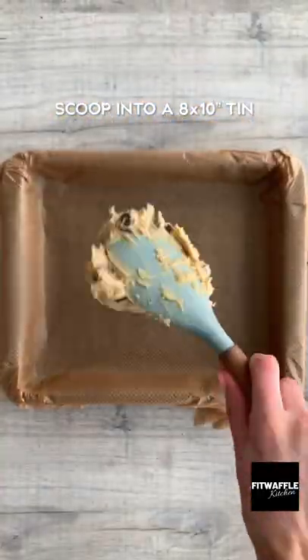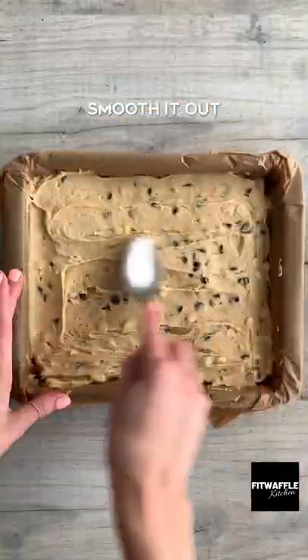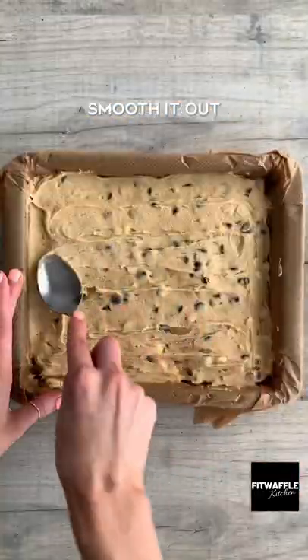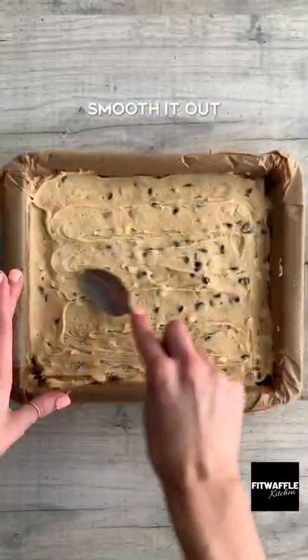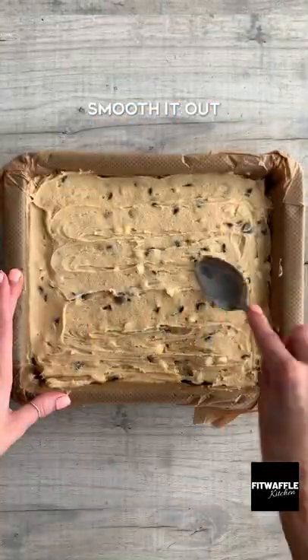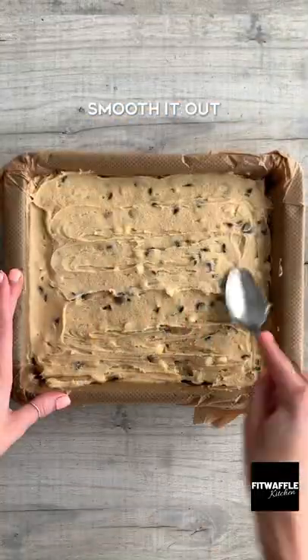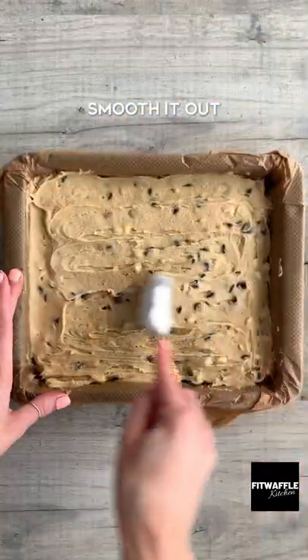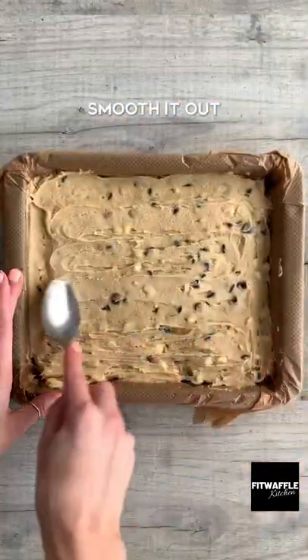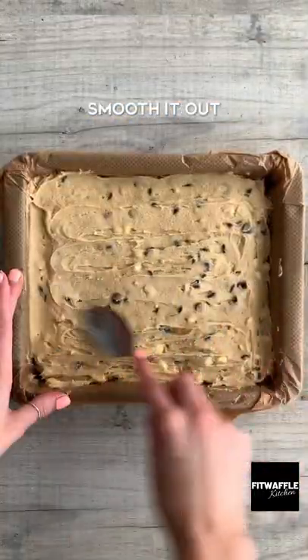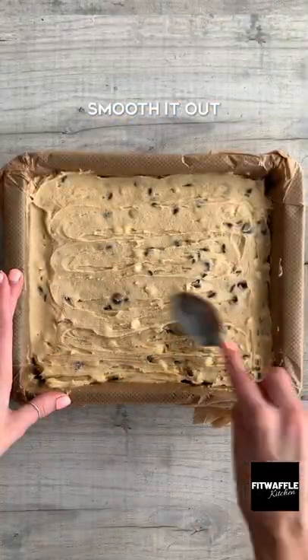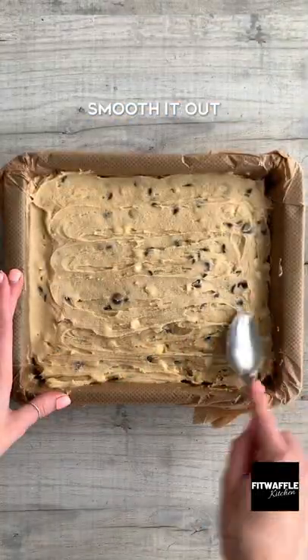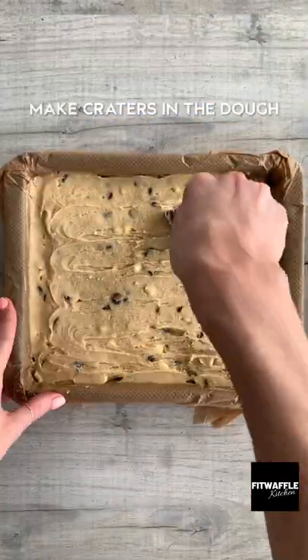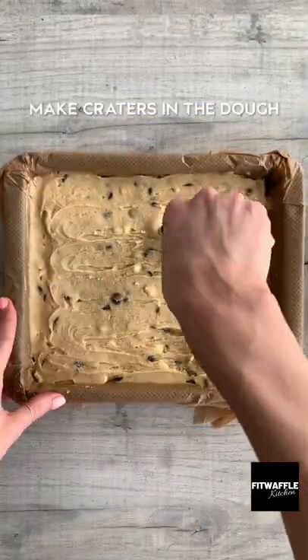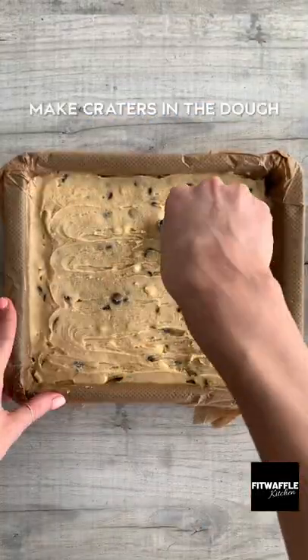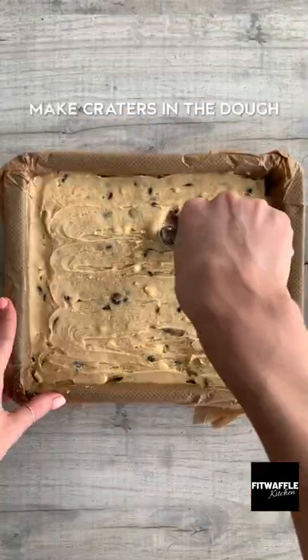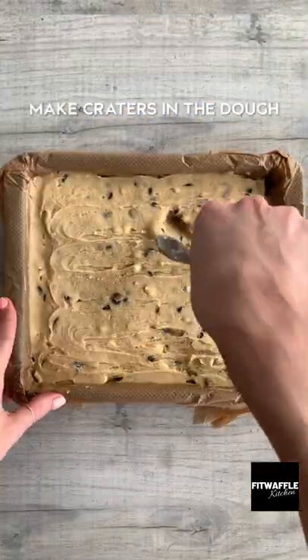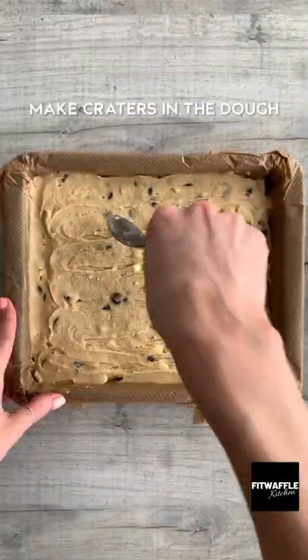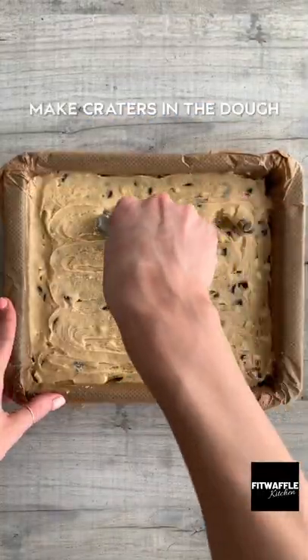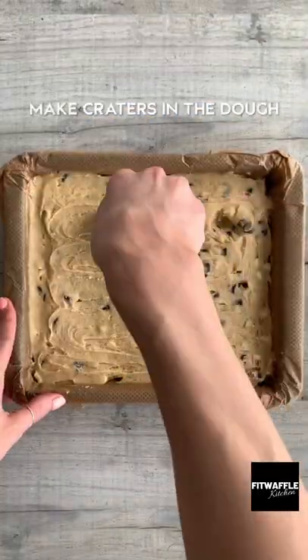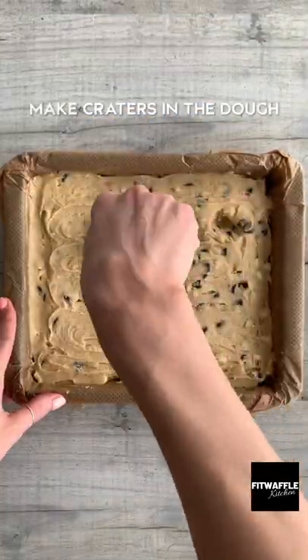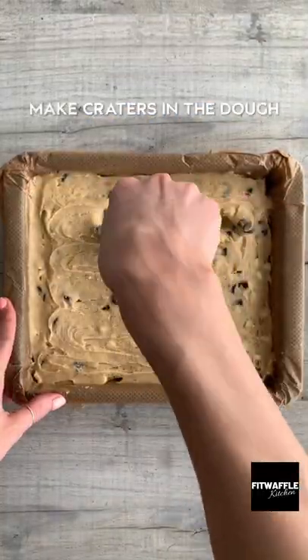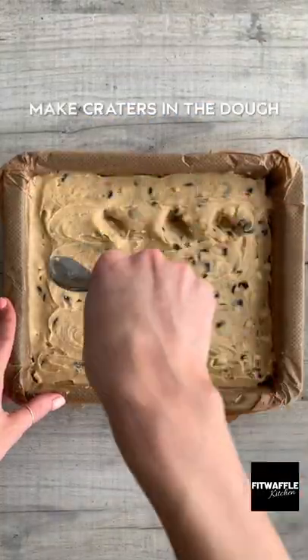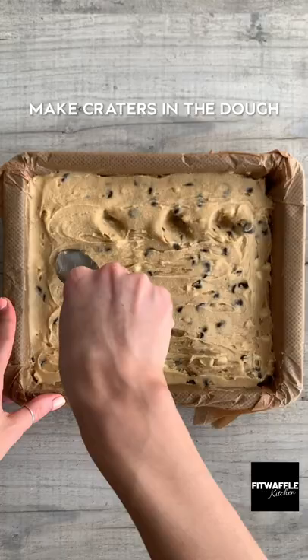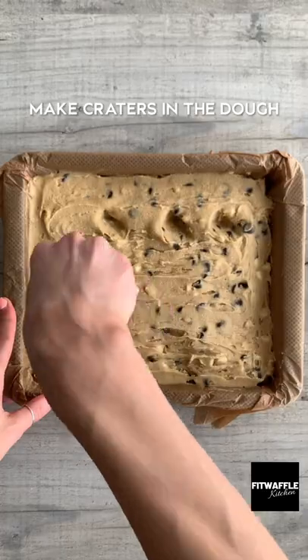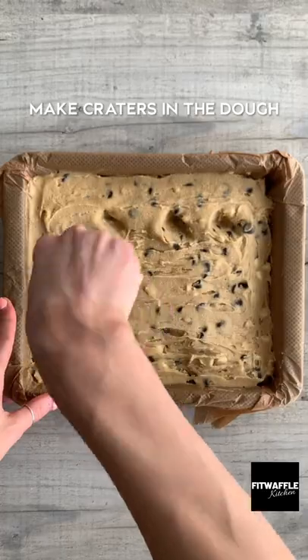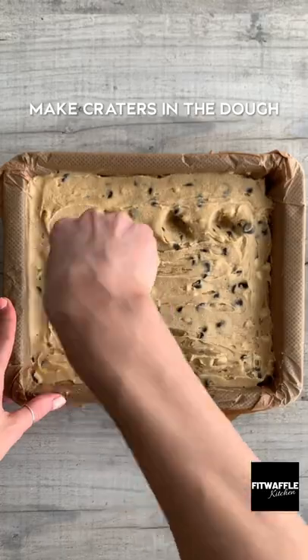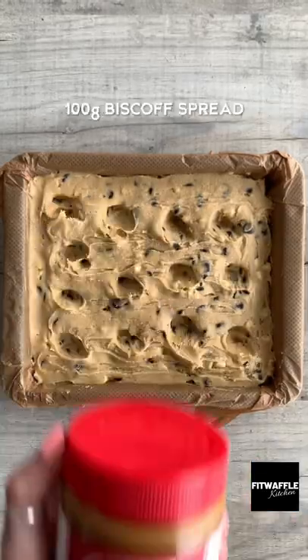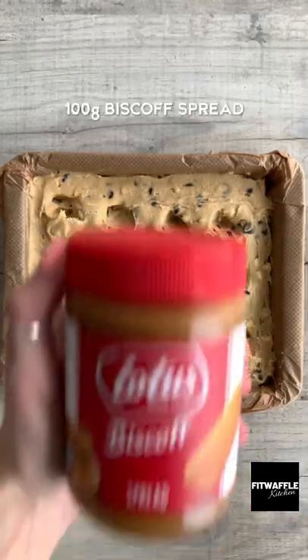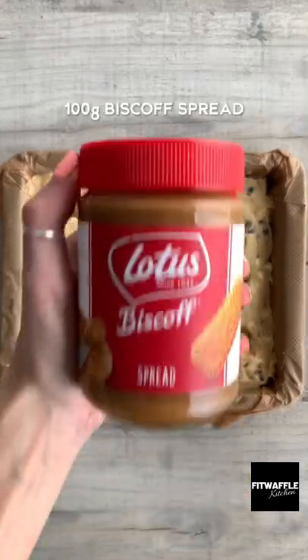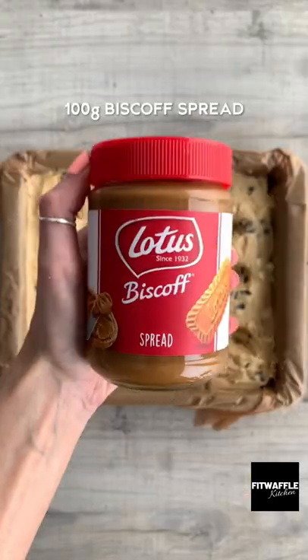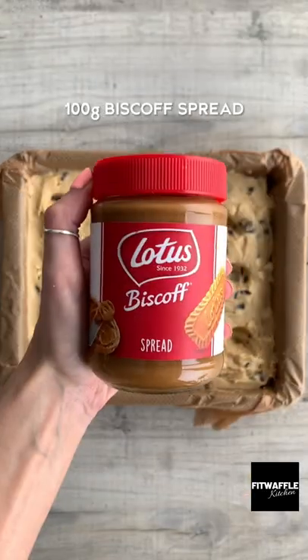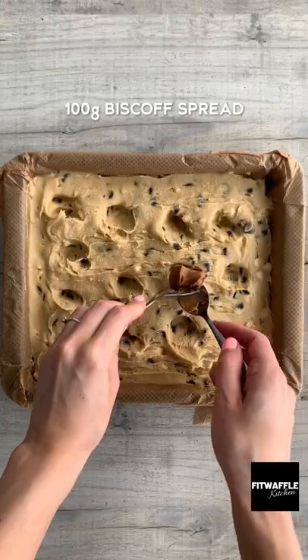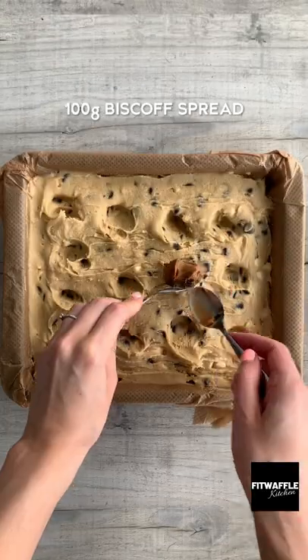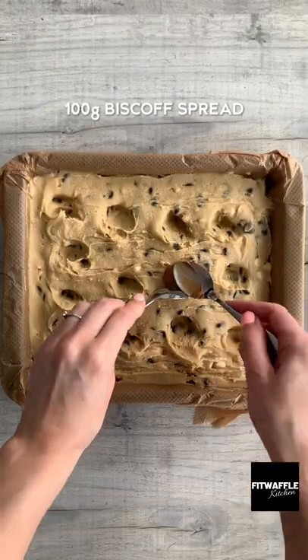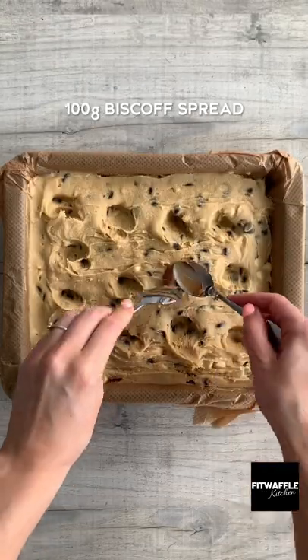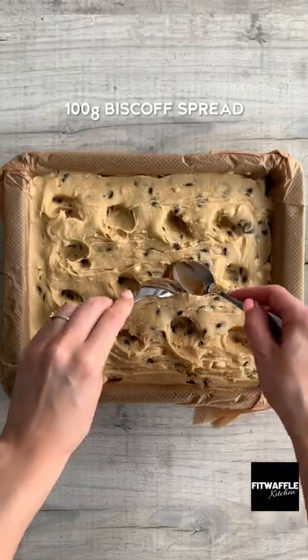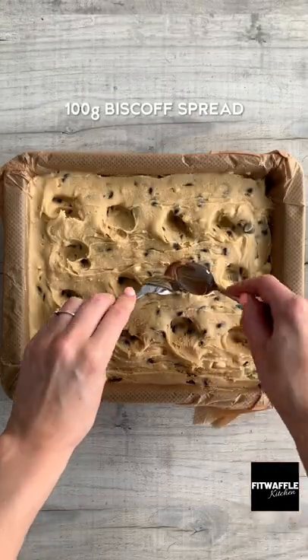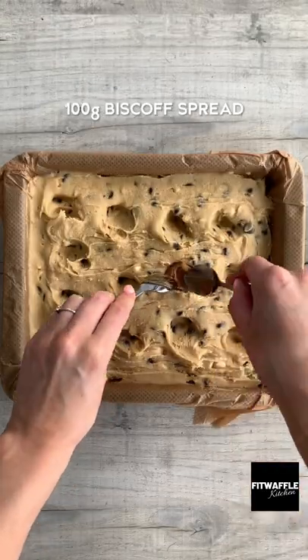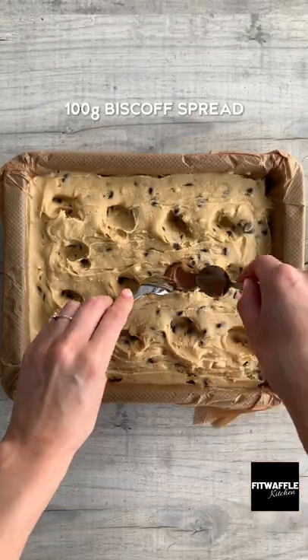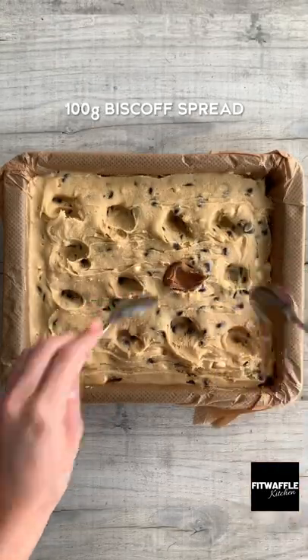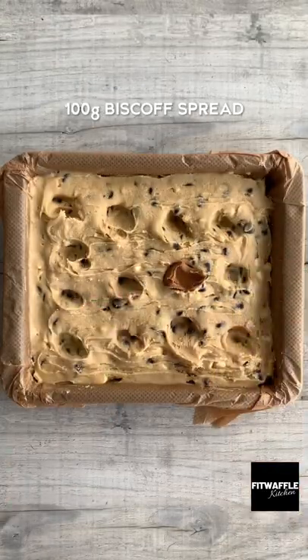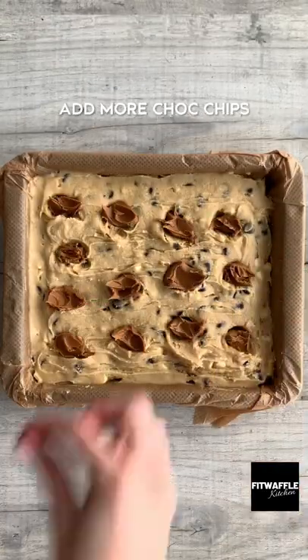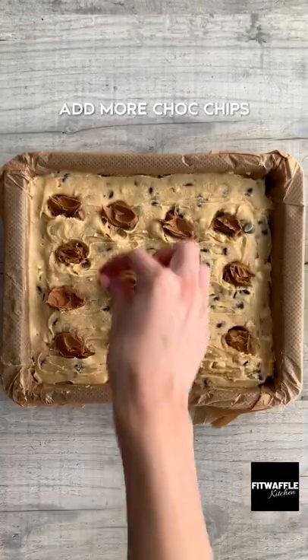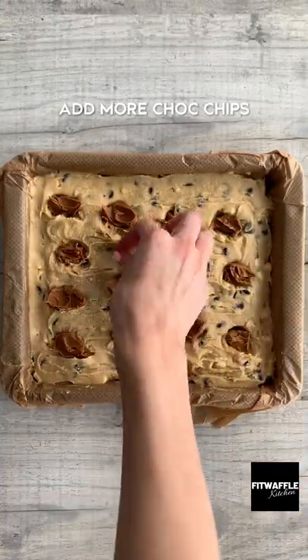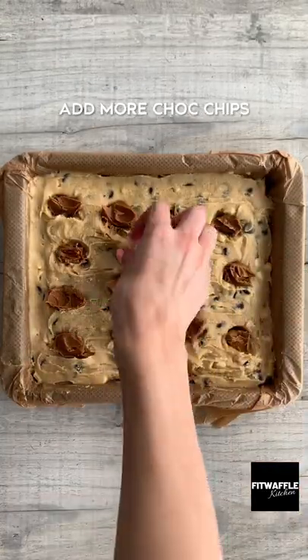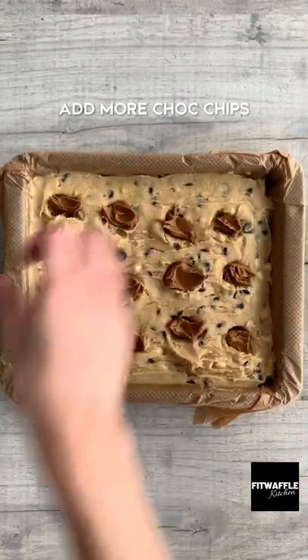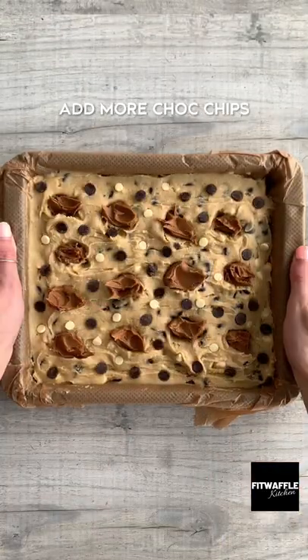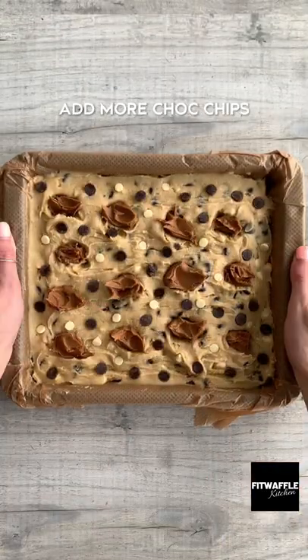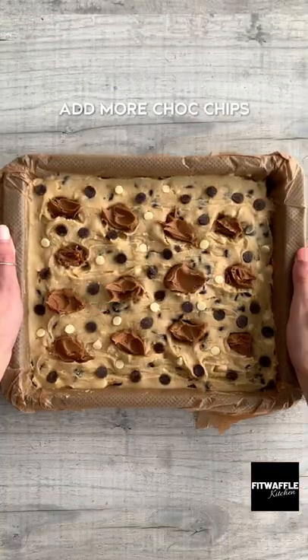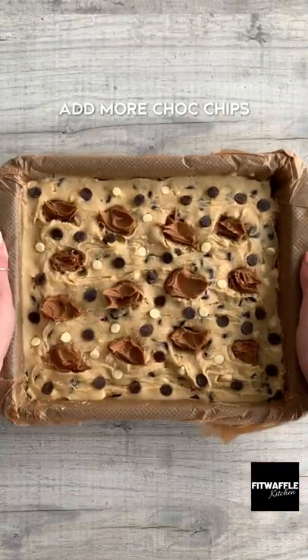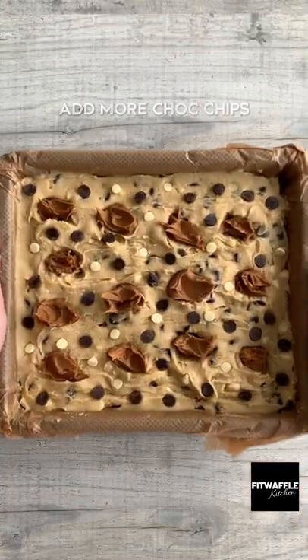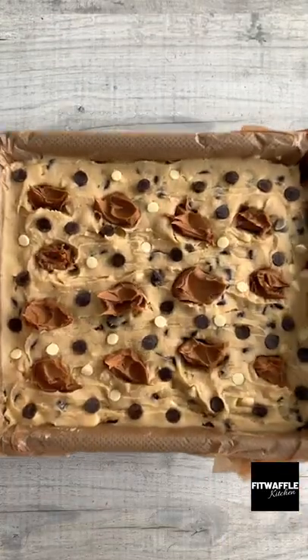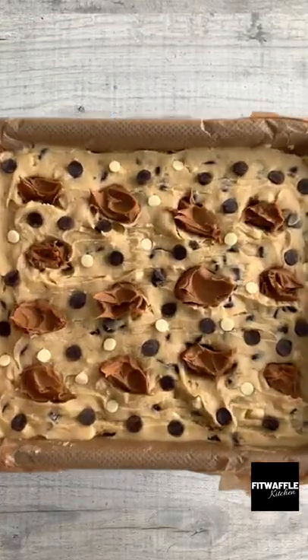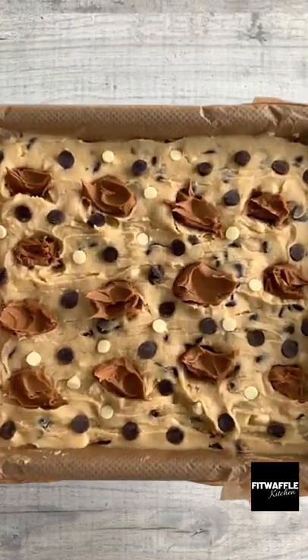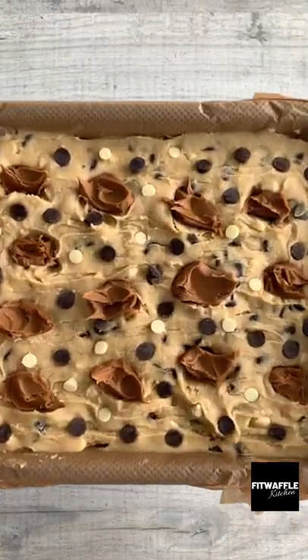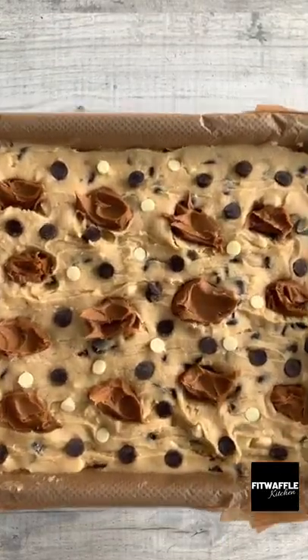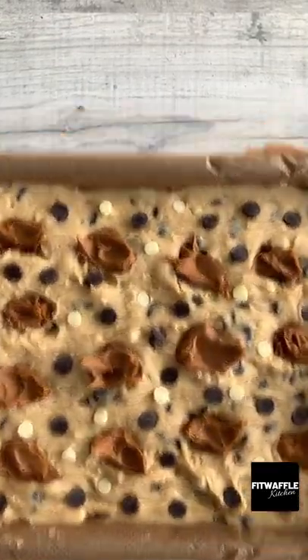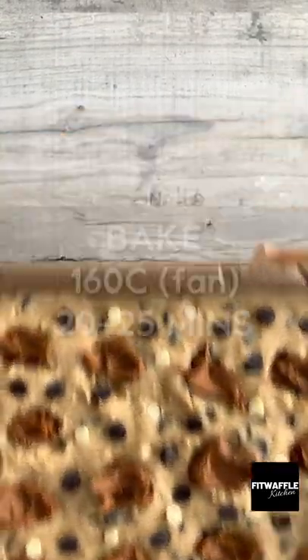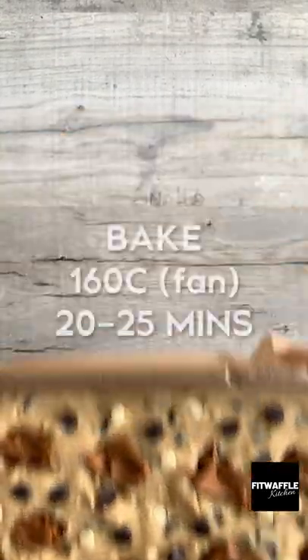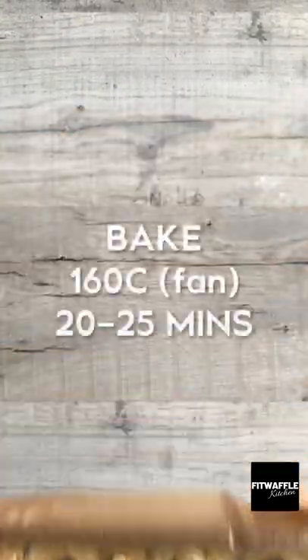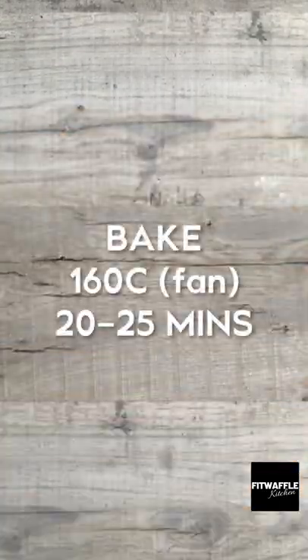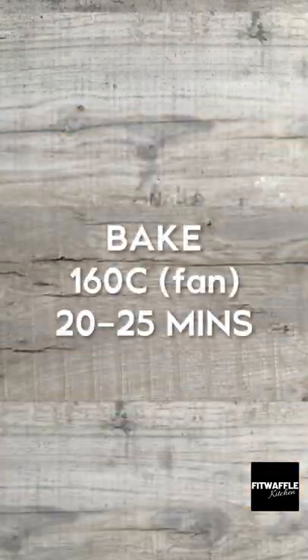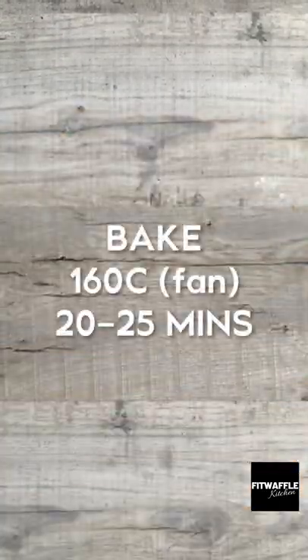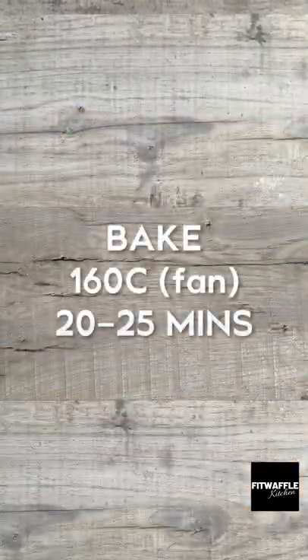Make about 16 craters in the dough, then scoop Biscoff spread into the dips. Add more chocolate chips at the top, bake in the oven and allow to cool fully in the tin. Enjoy!